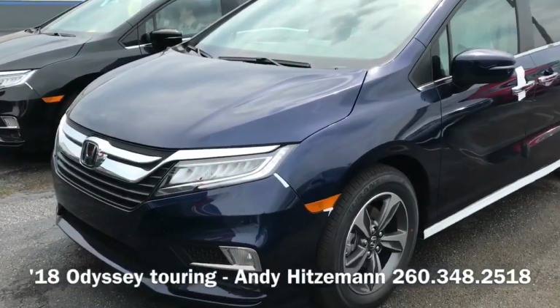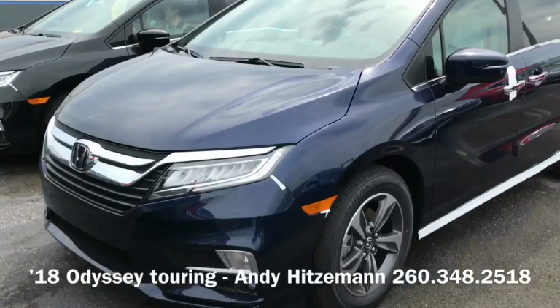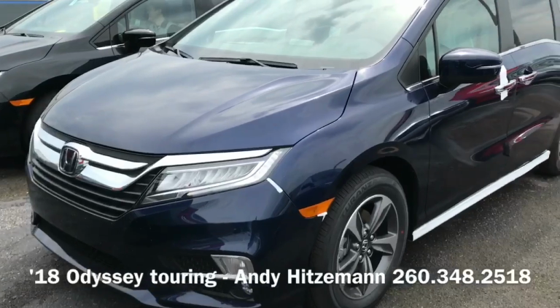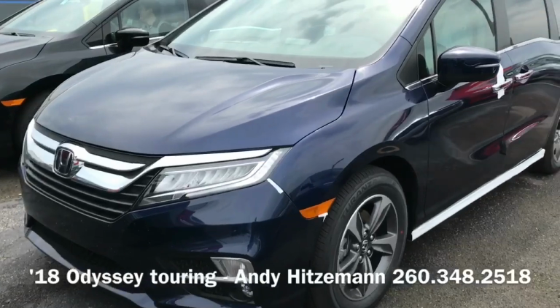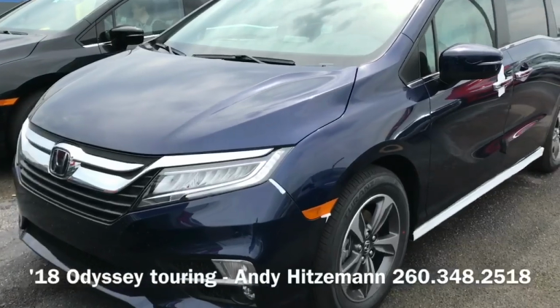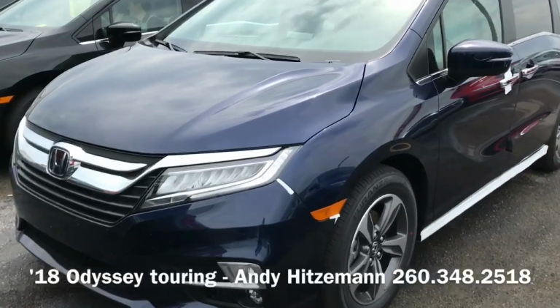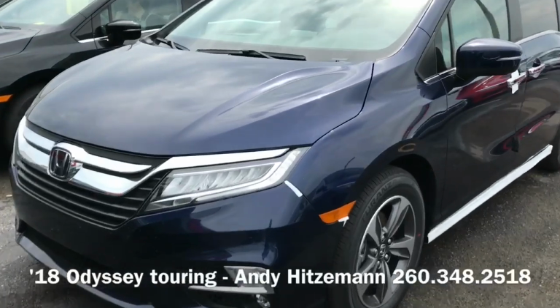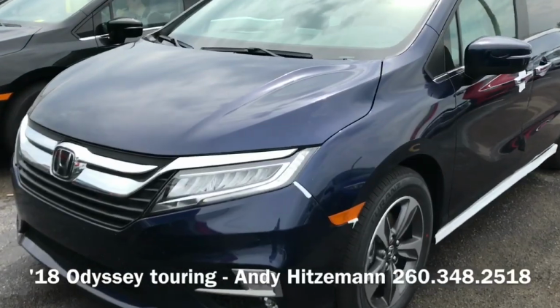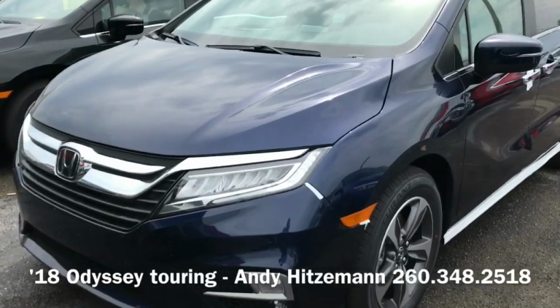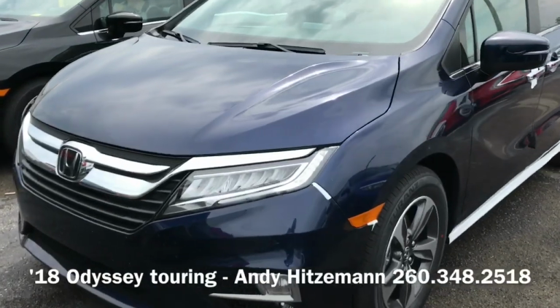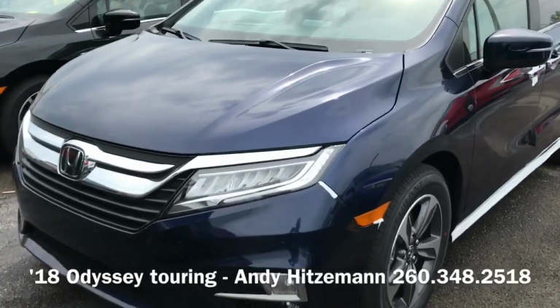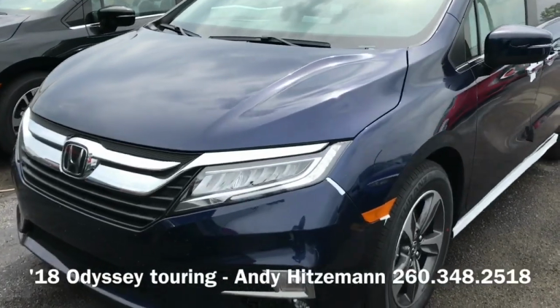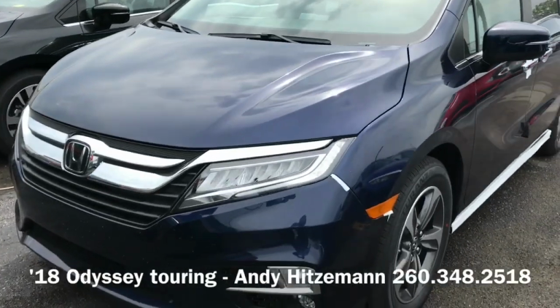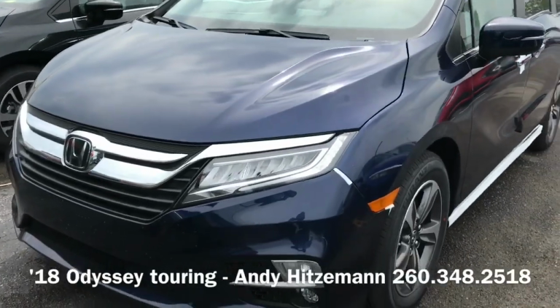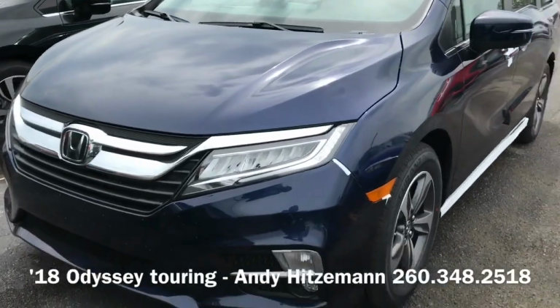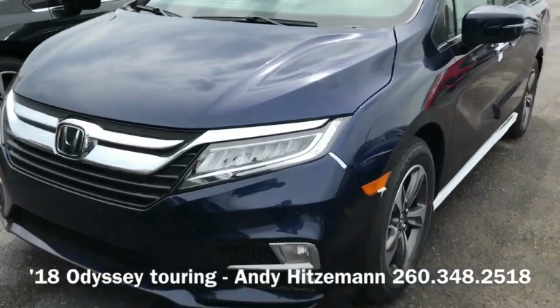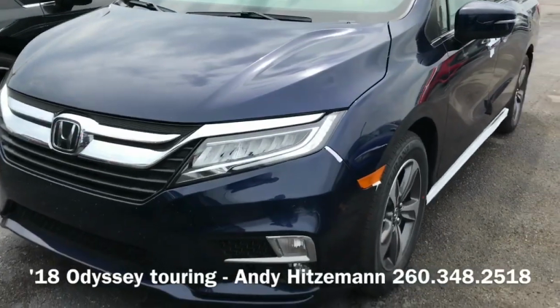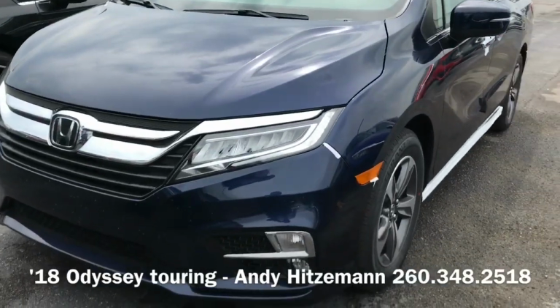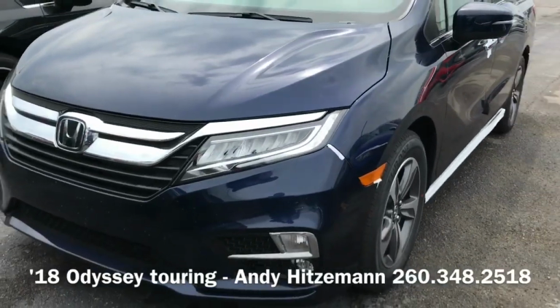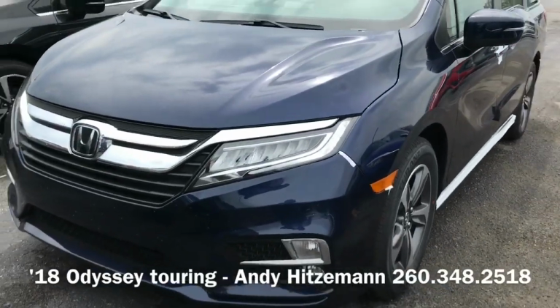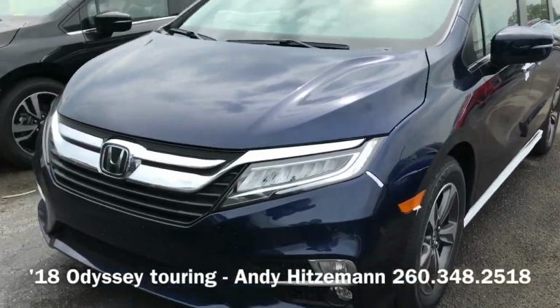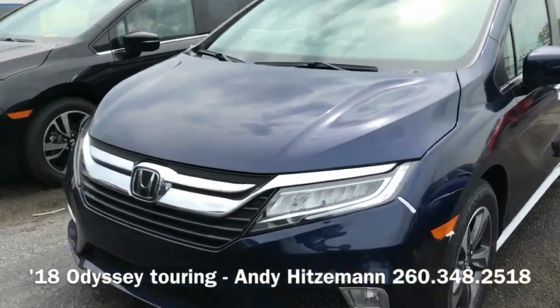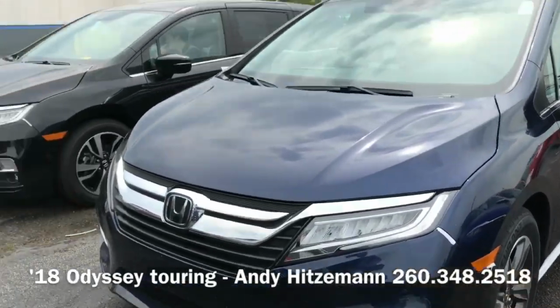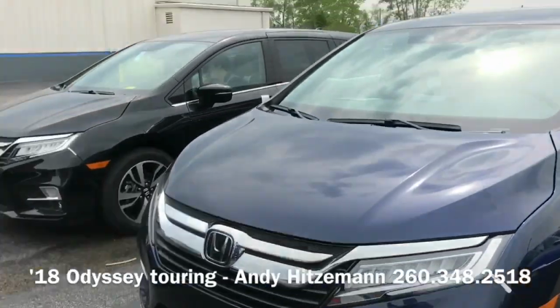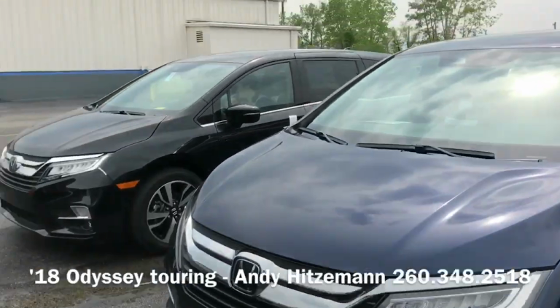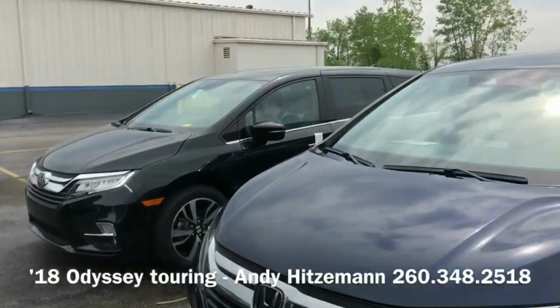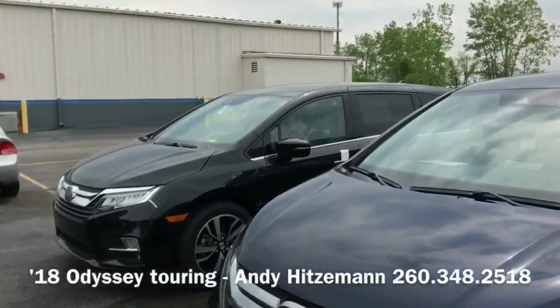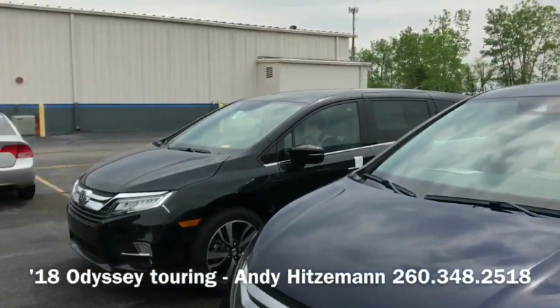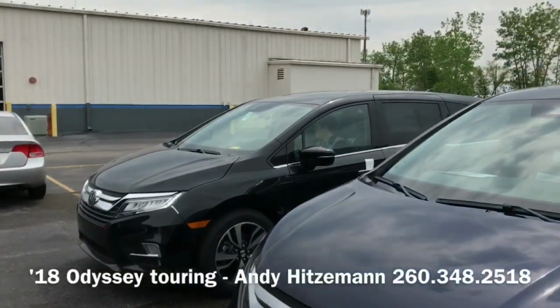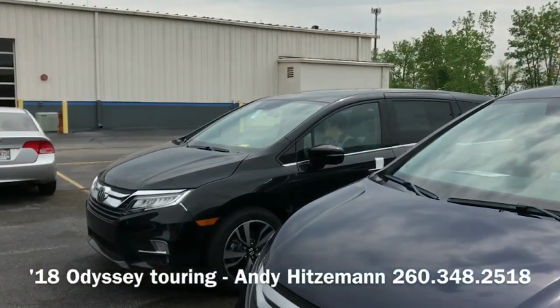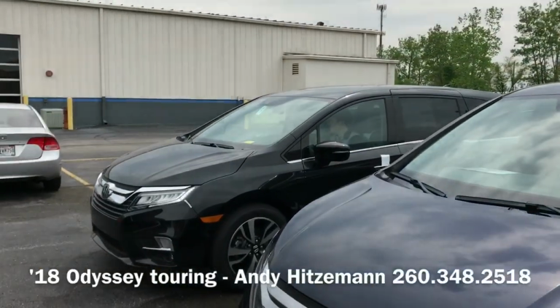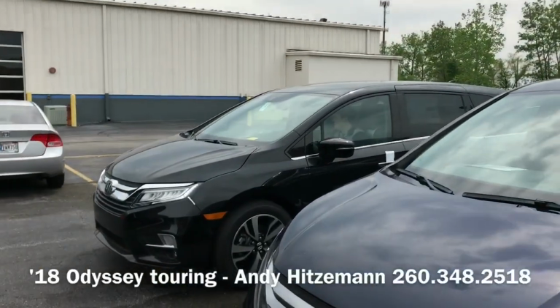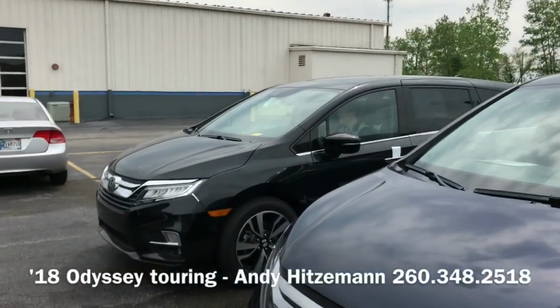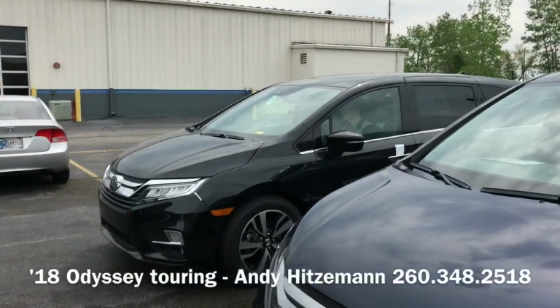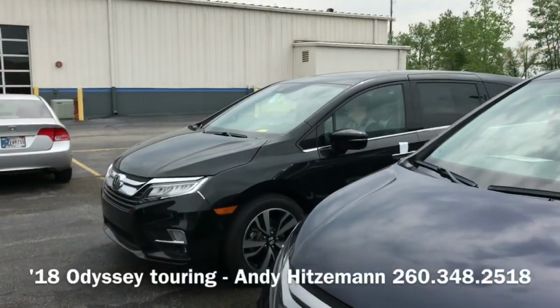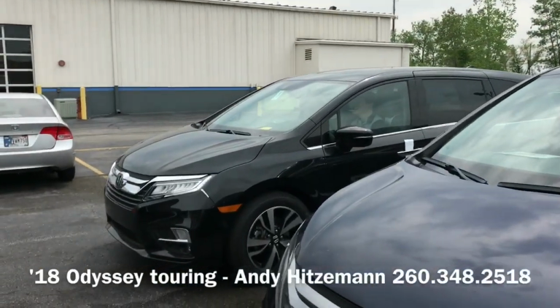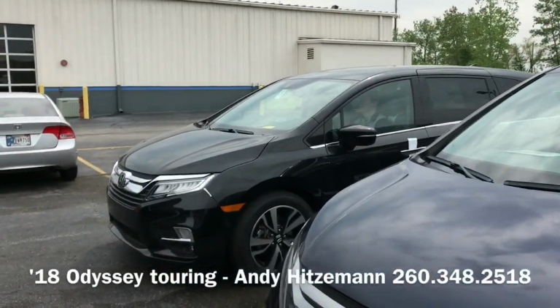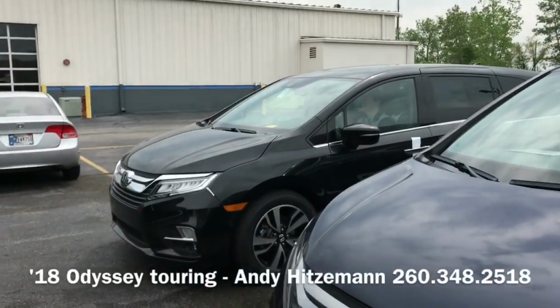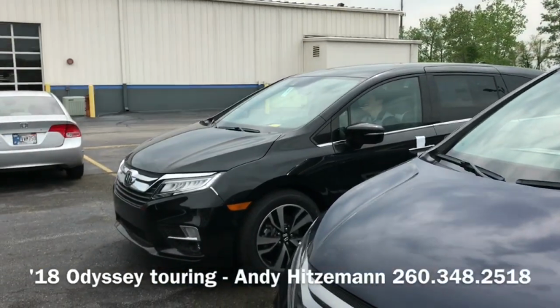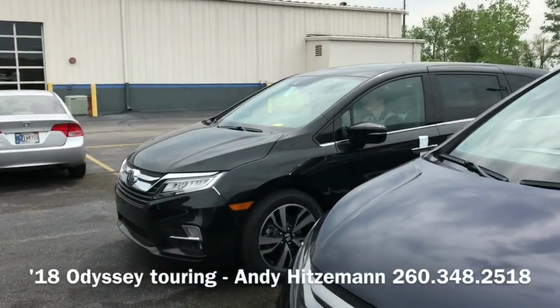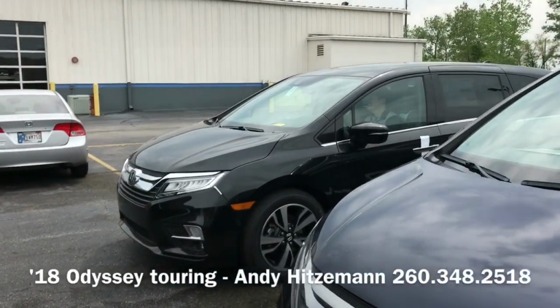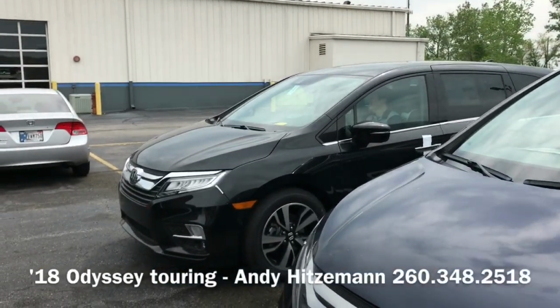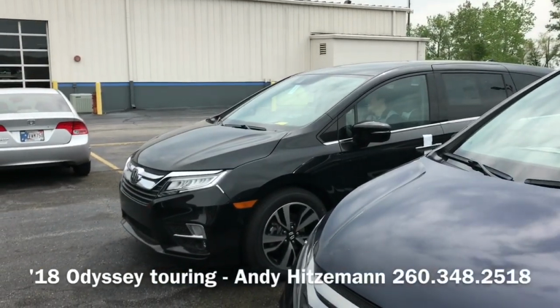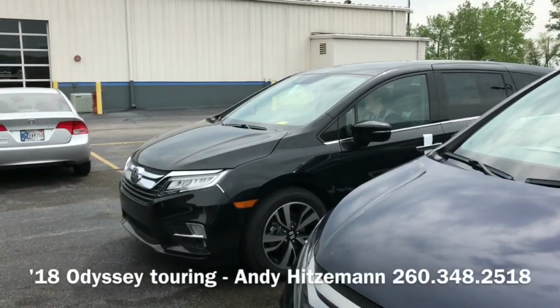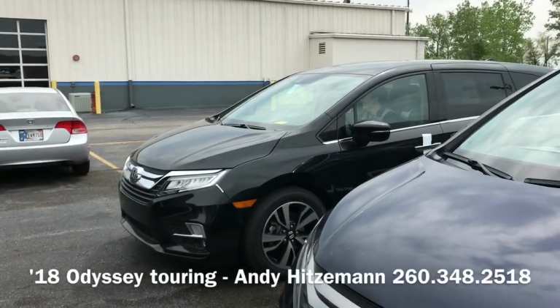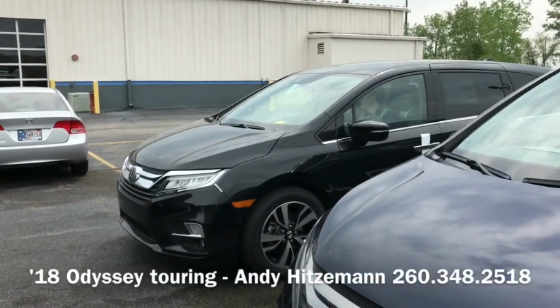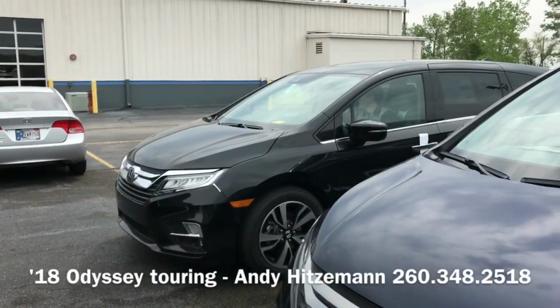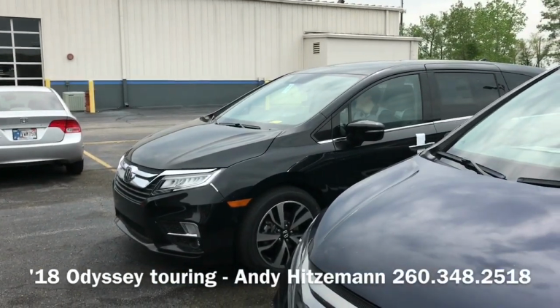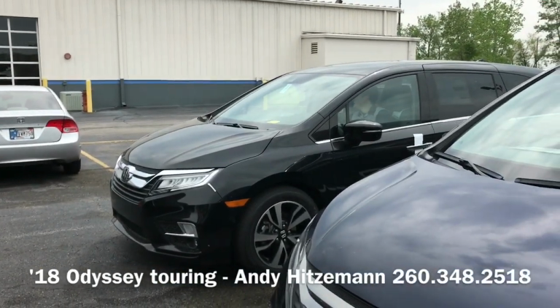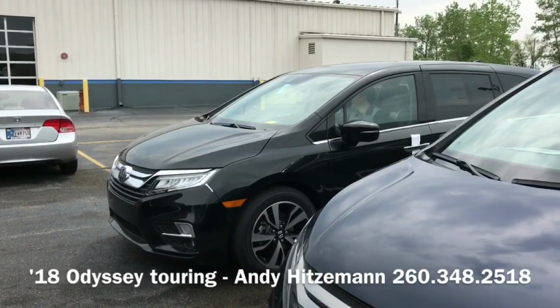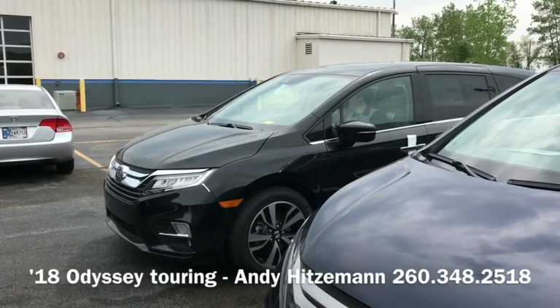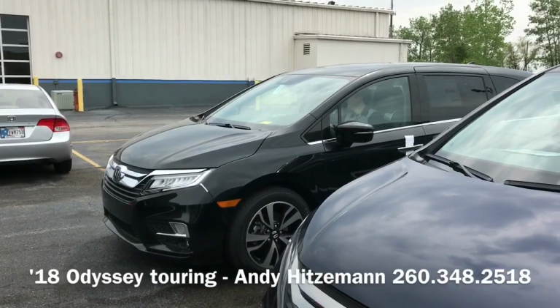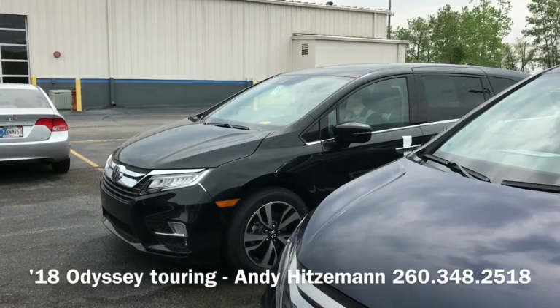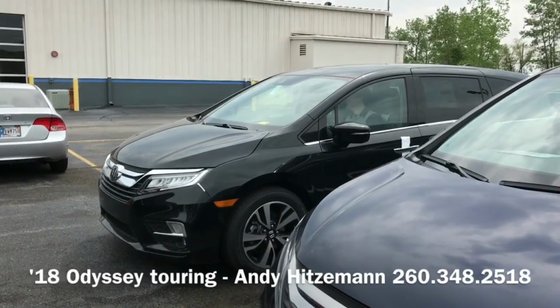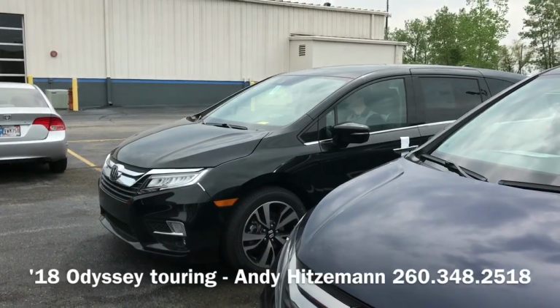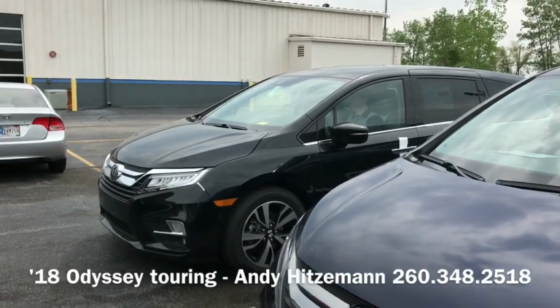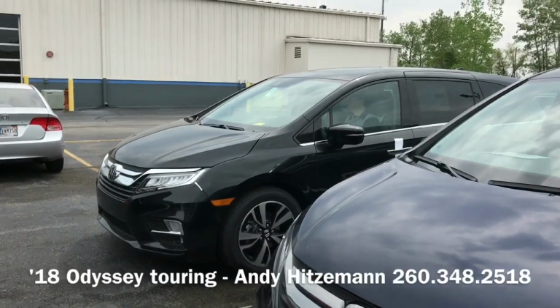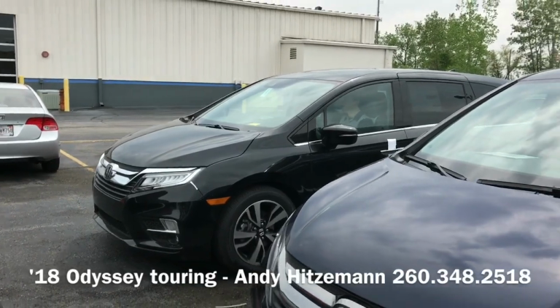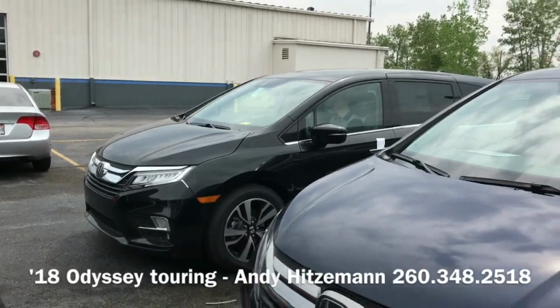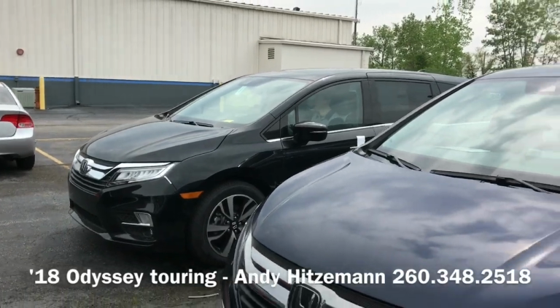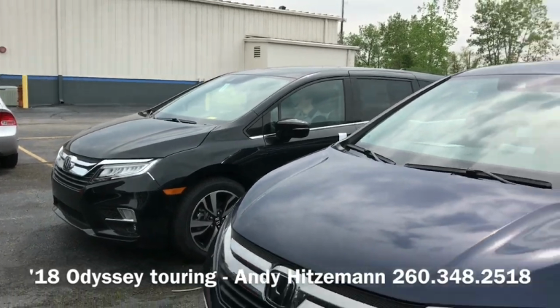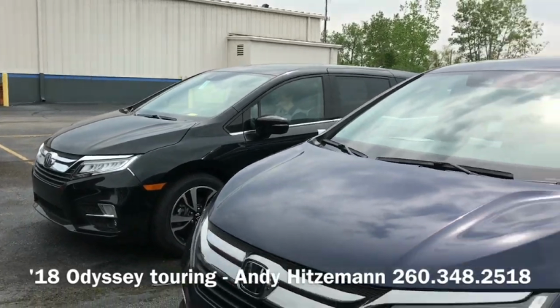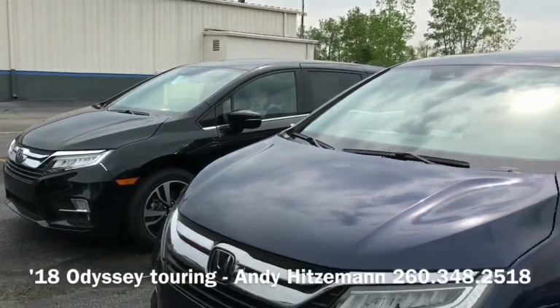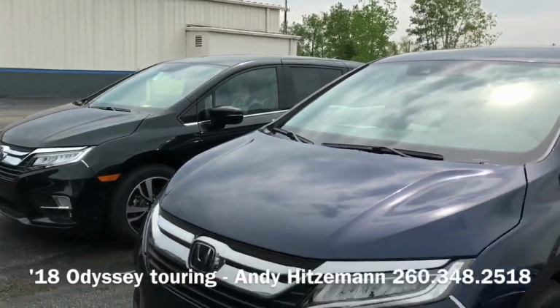Here's obsidian blue — this is the Touring. And the black one over there is the Elite, which is already a sold unit.